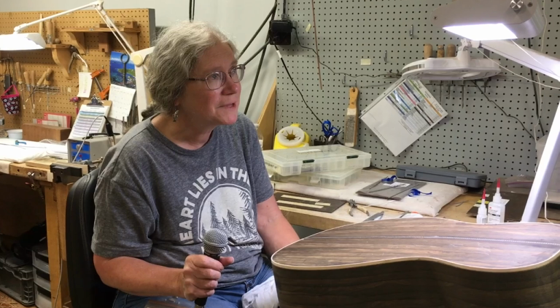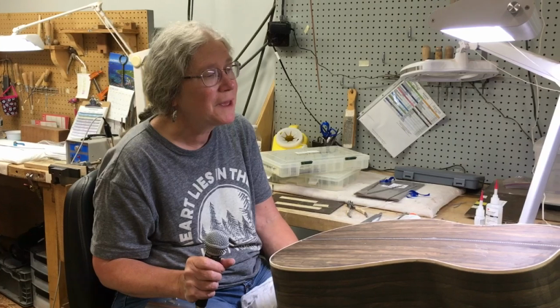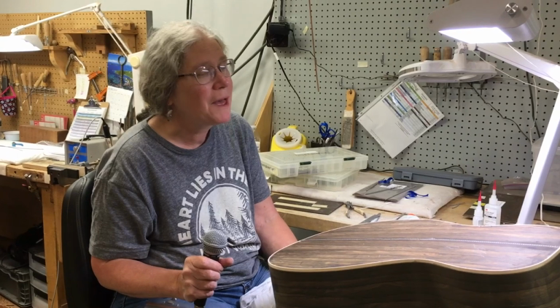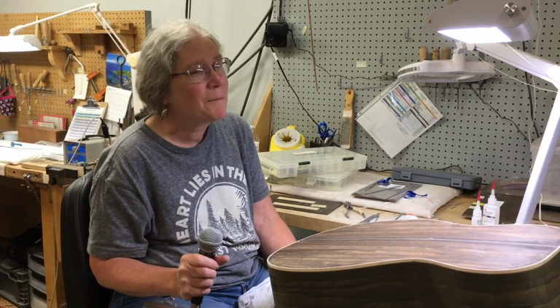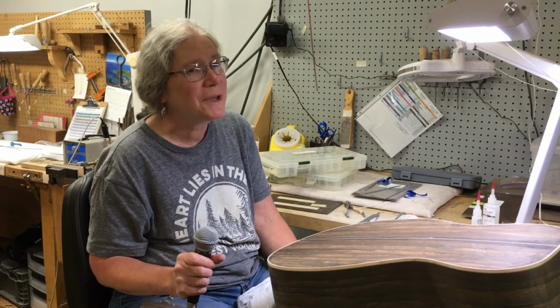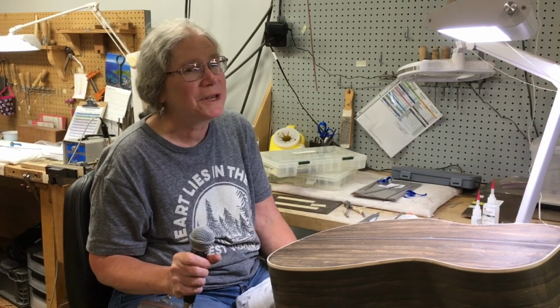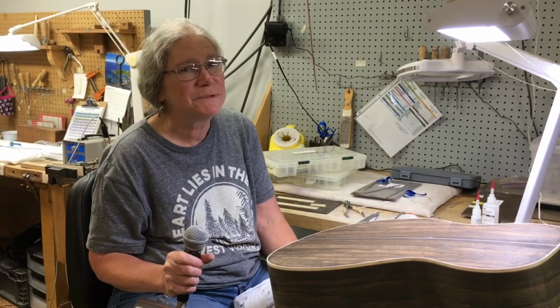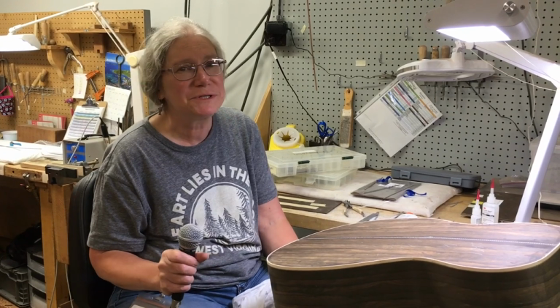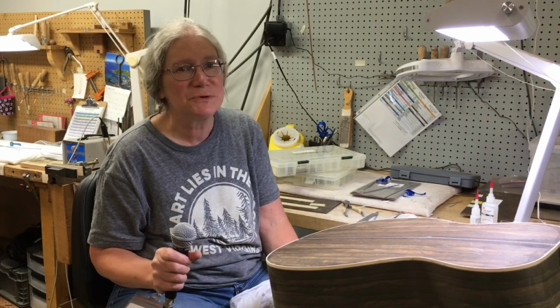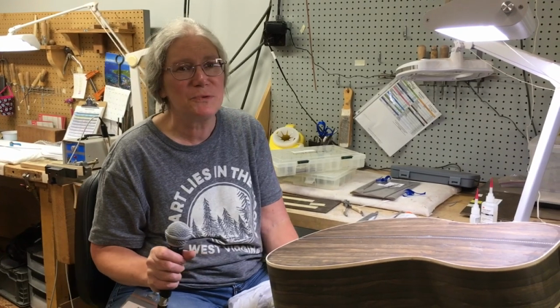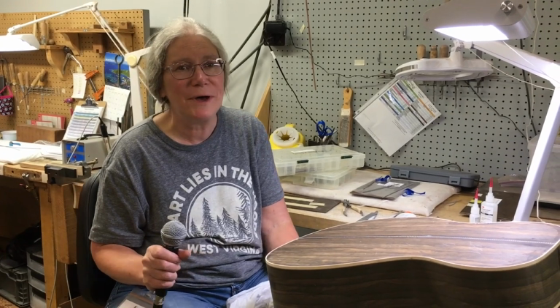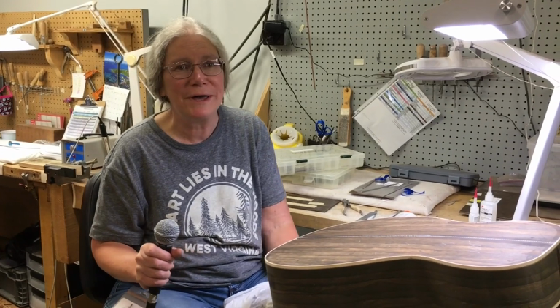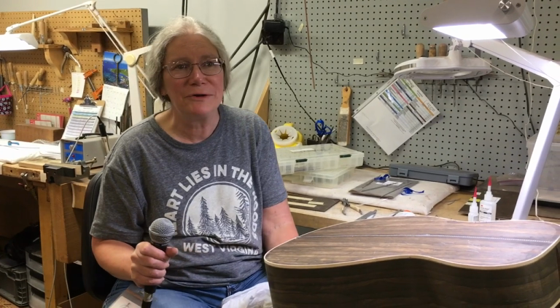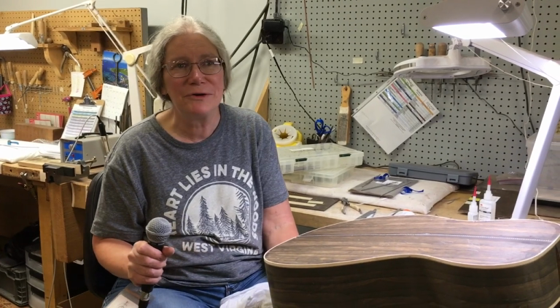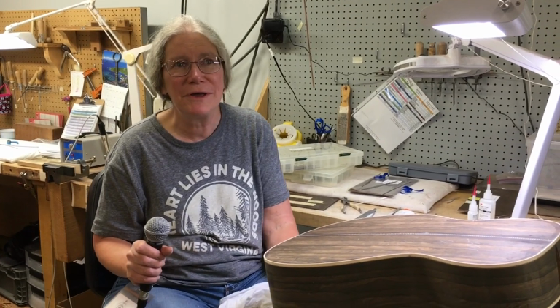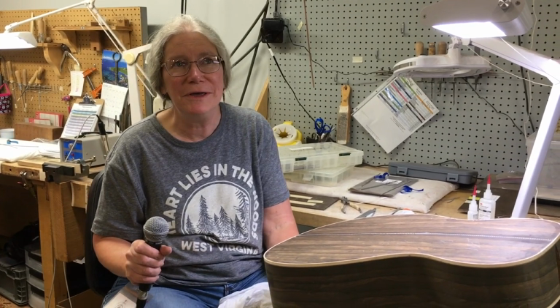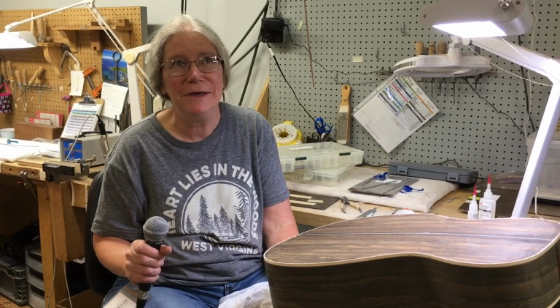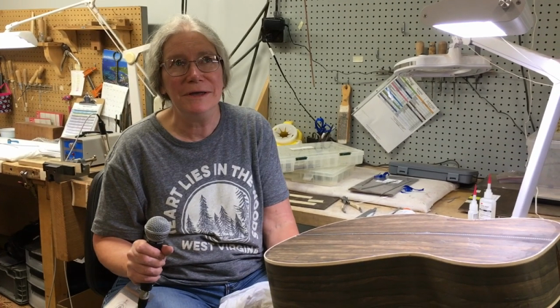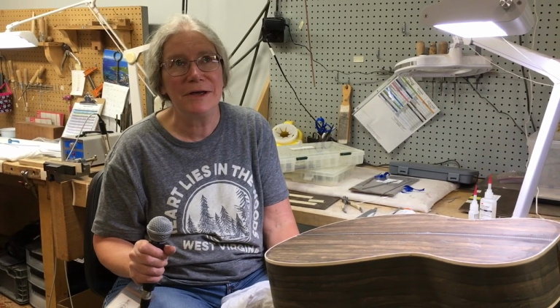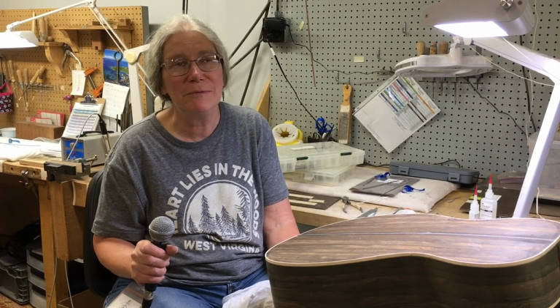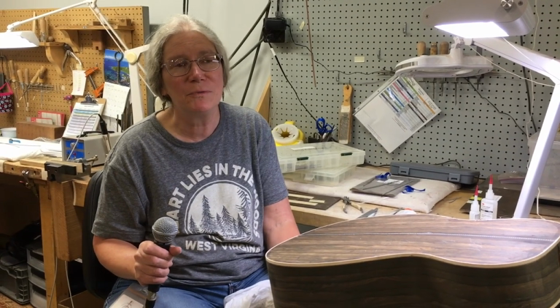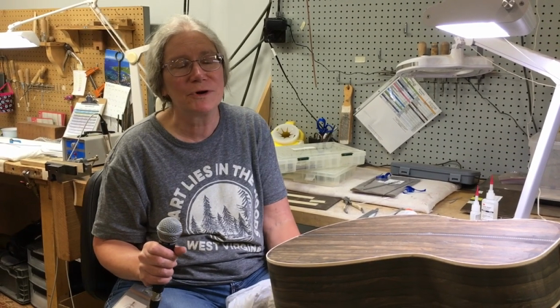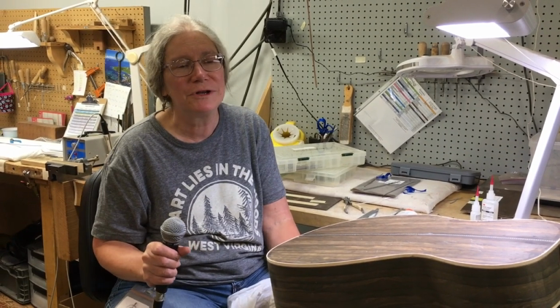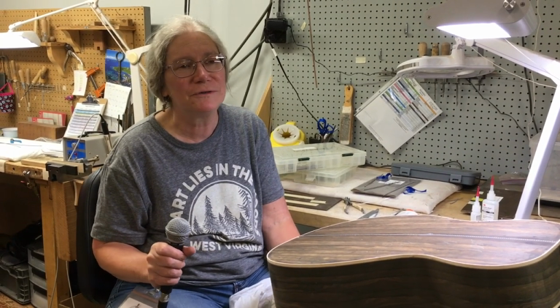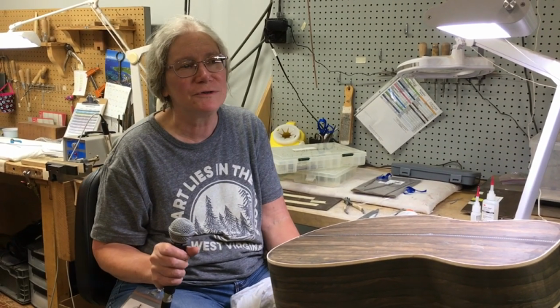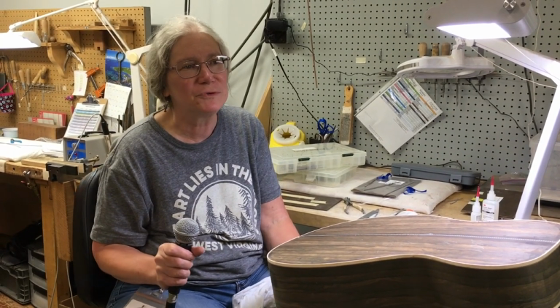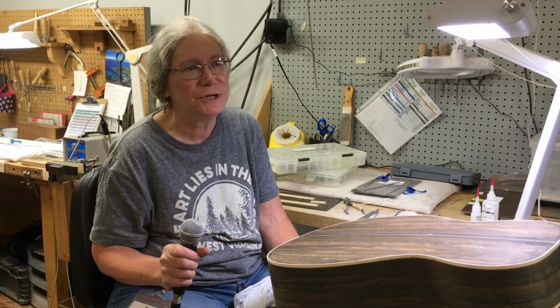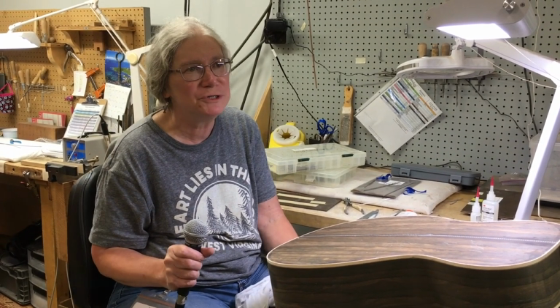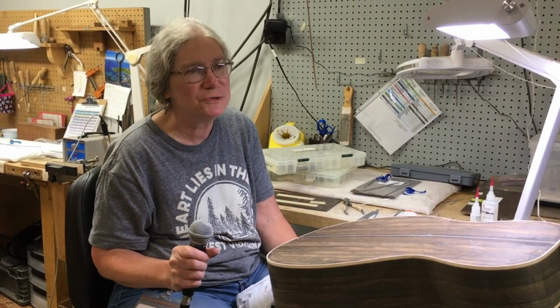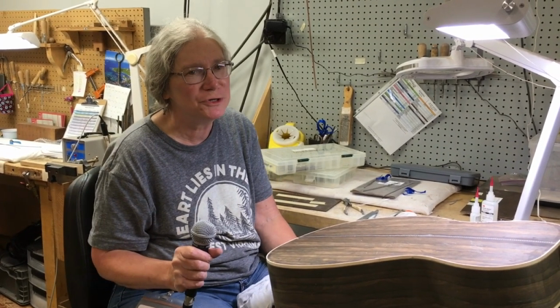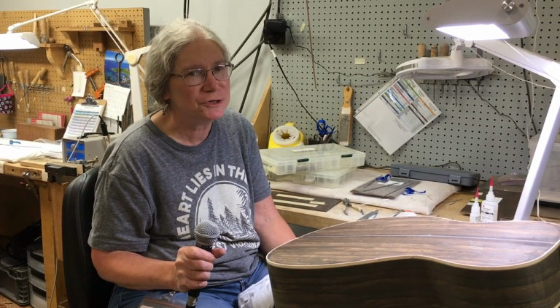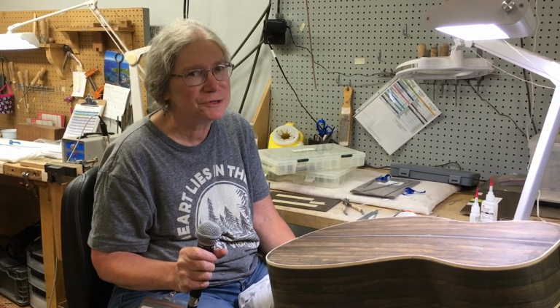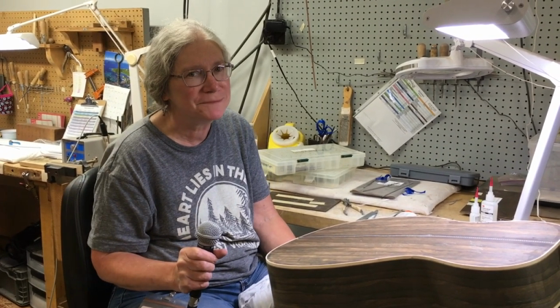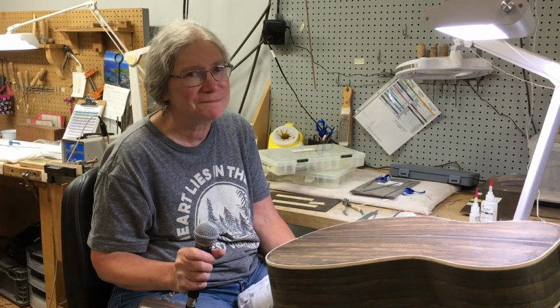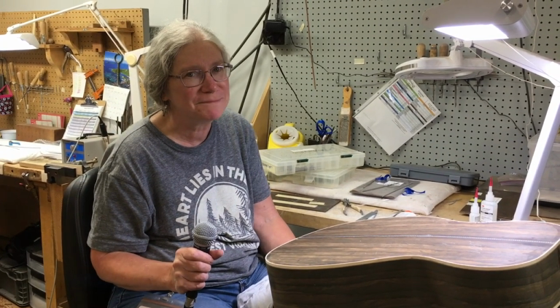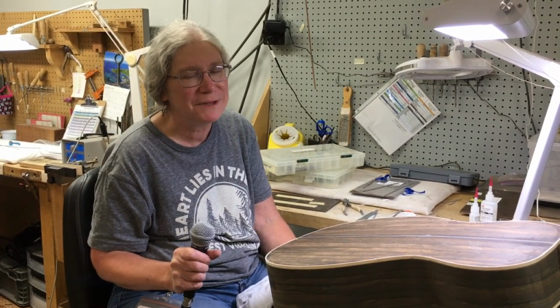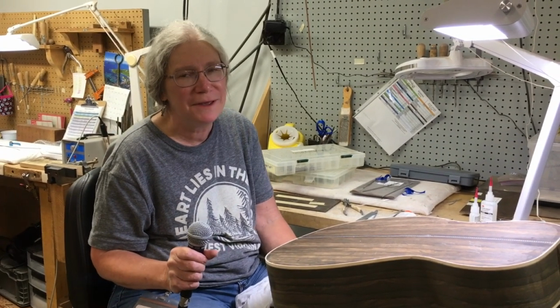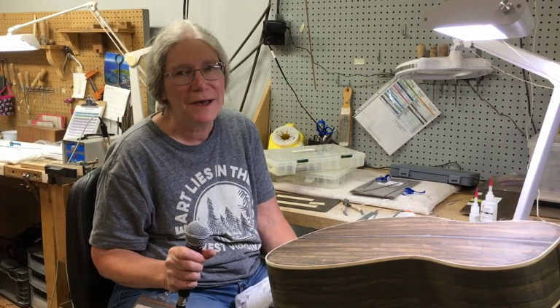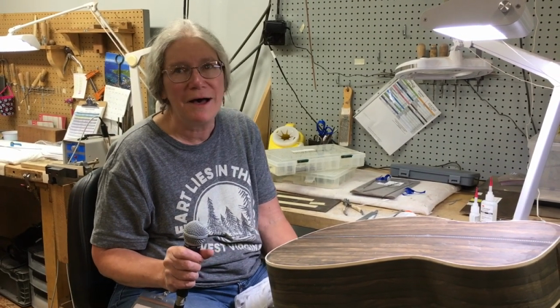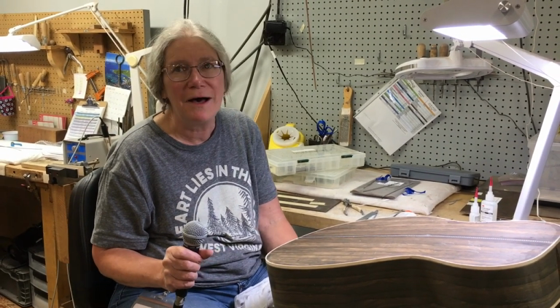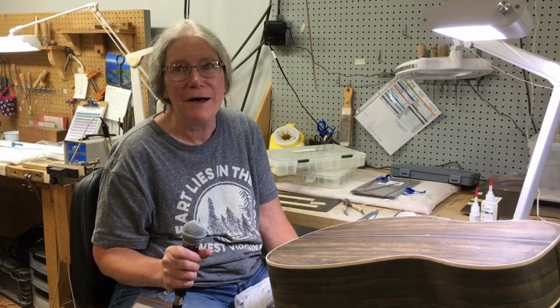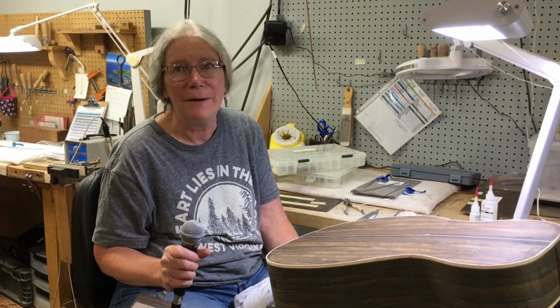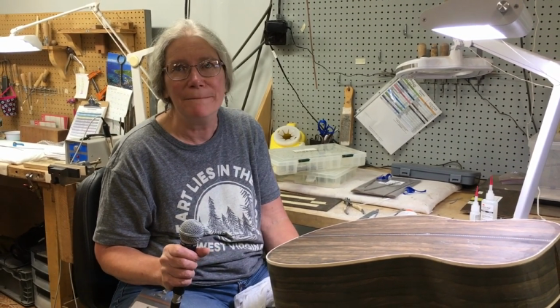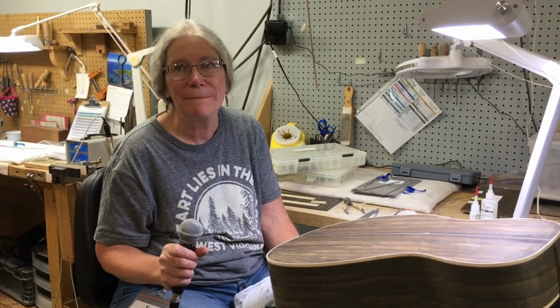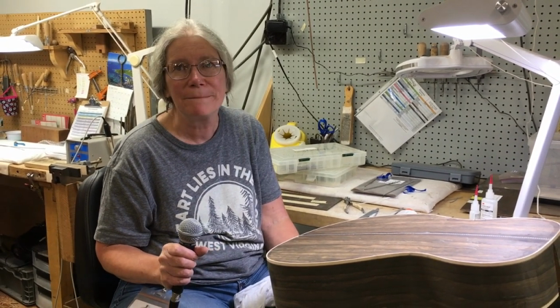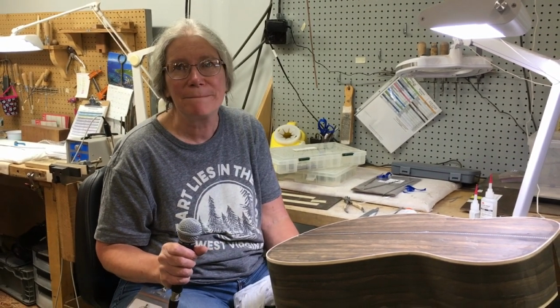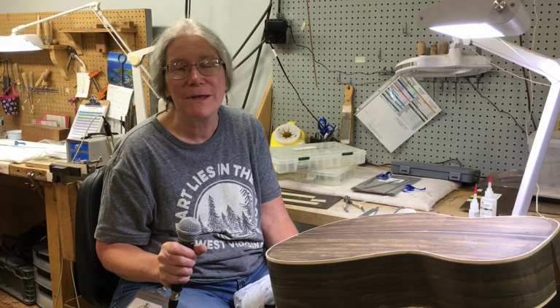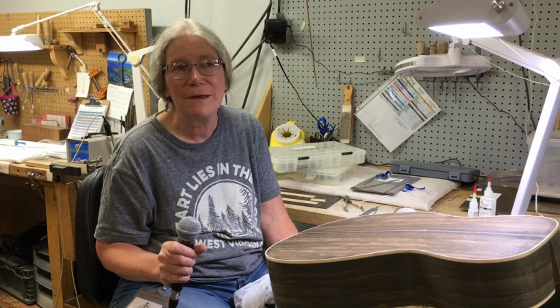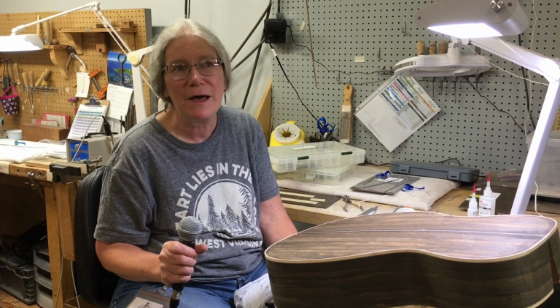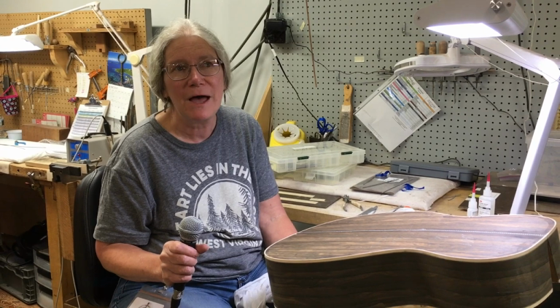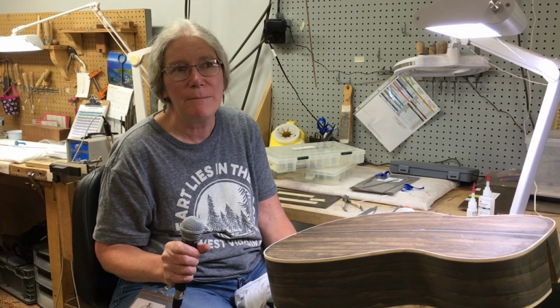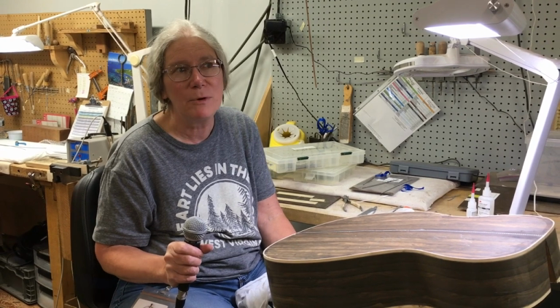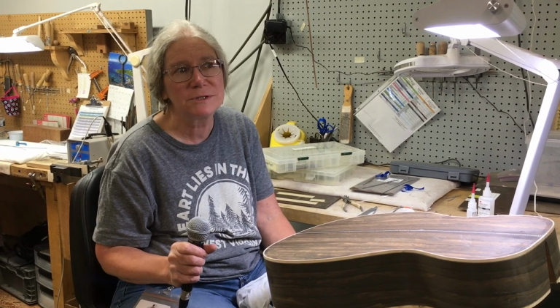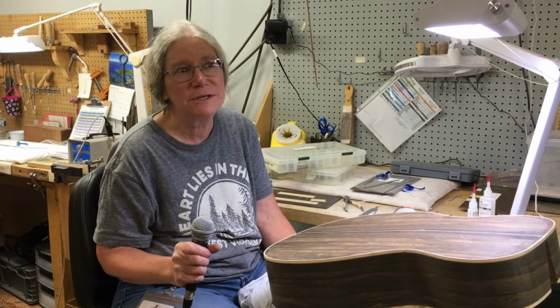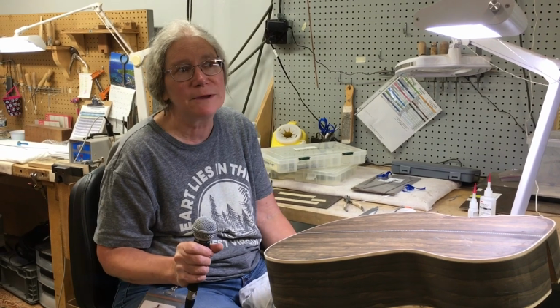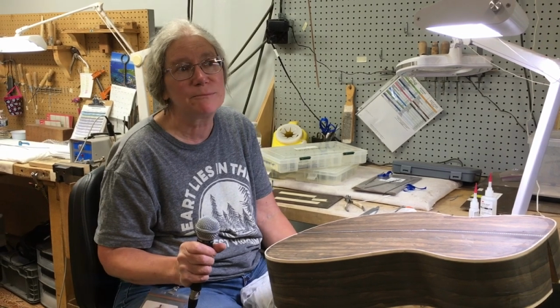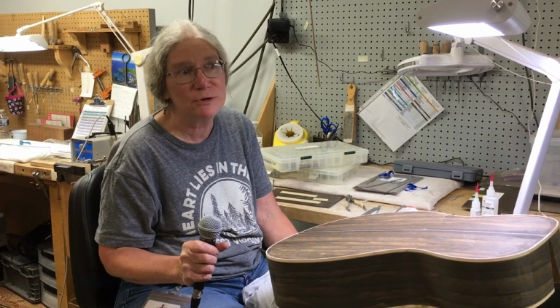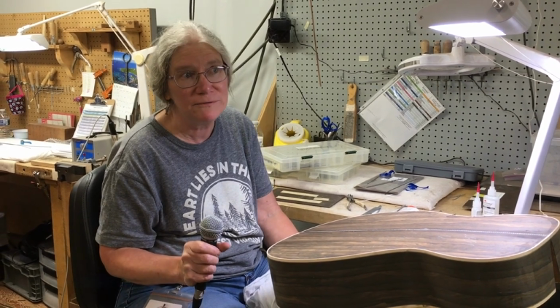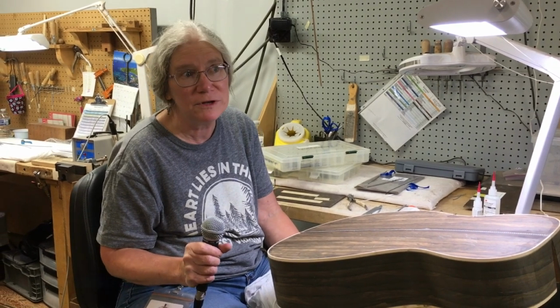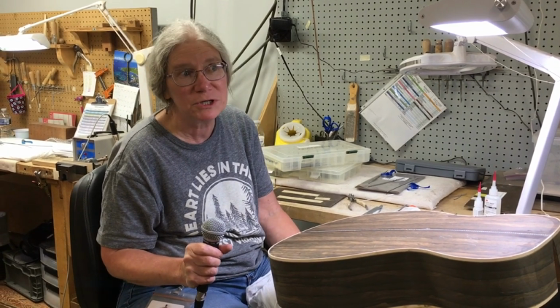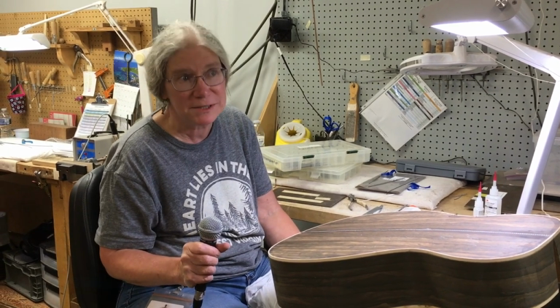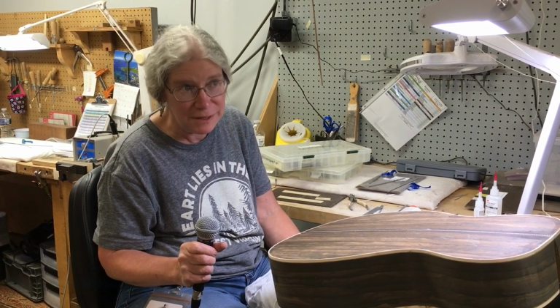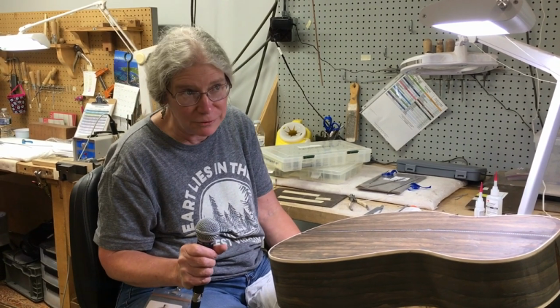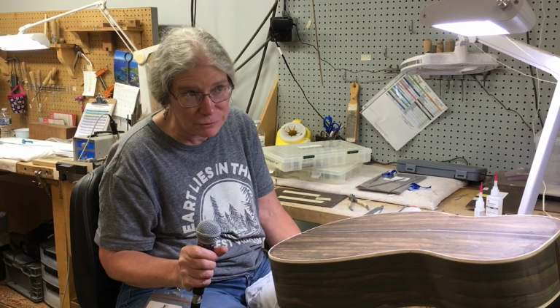My name is Sue Wagner and I've been working here for 22 years. I'm mostly a pre-finished sander.